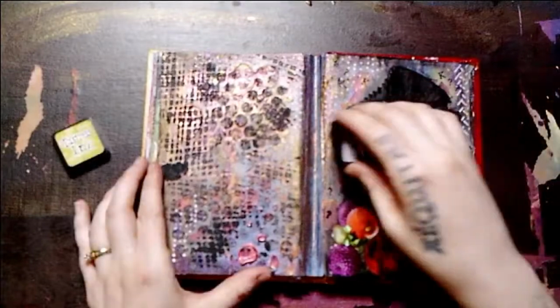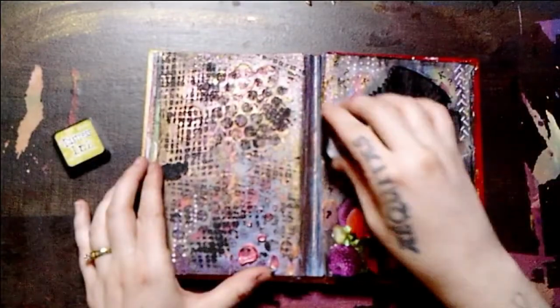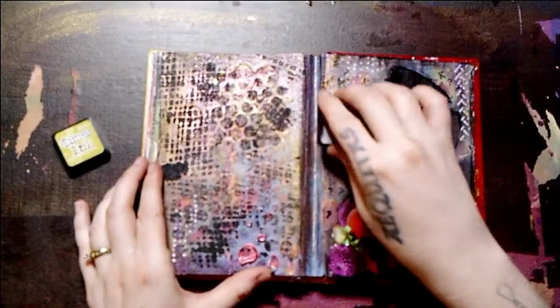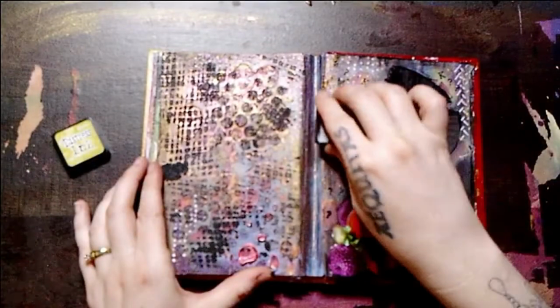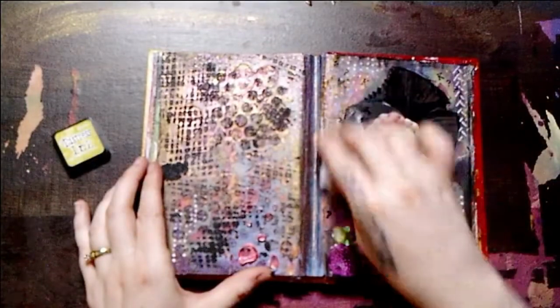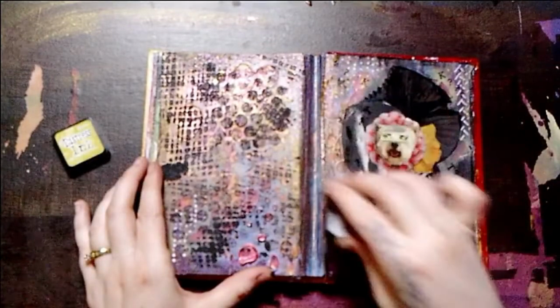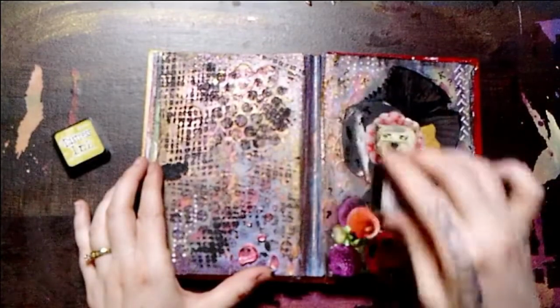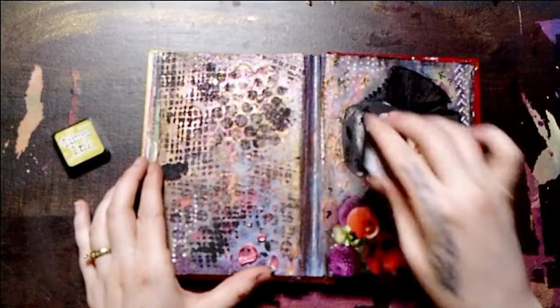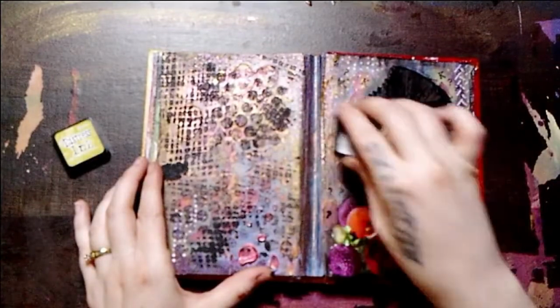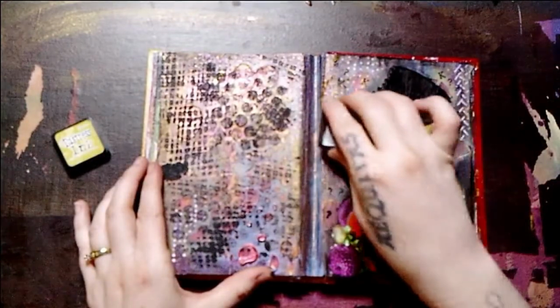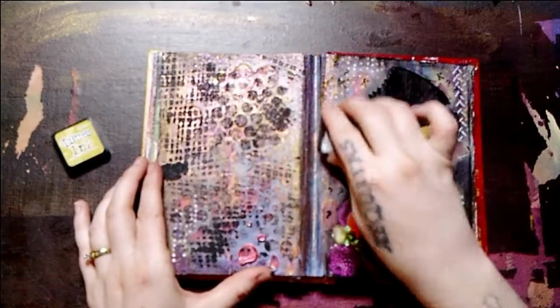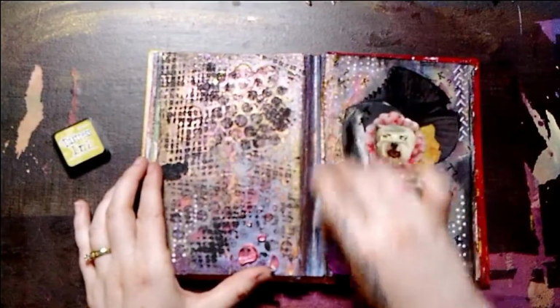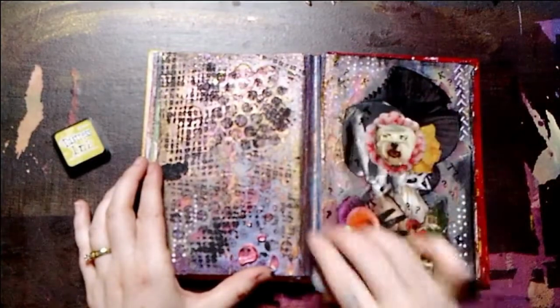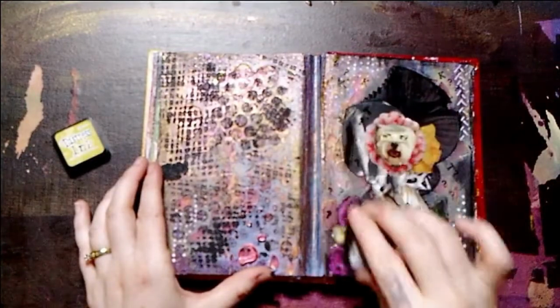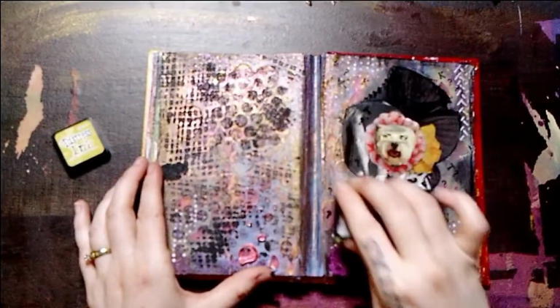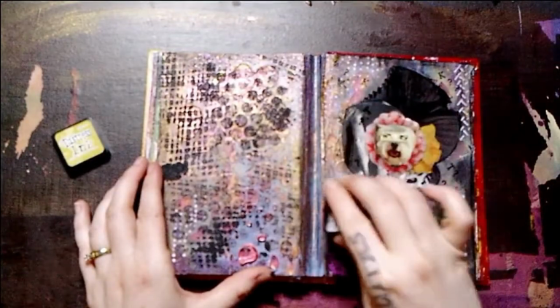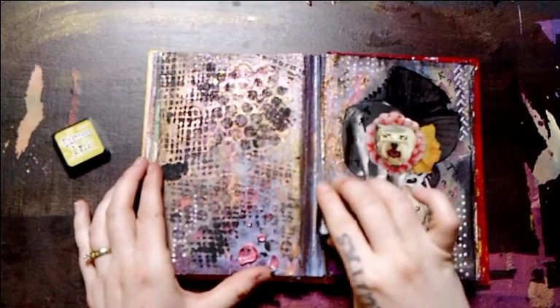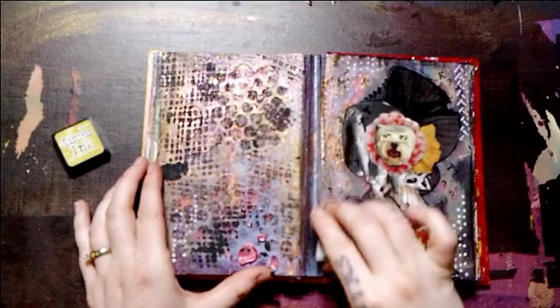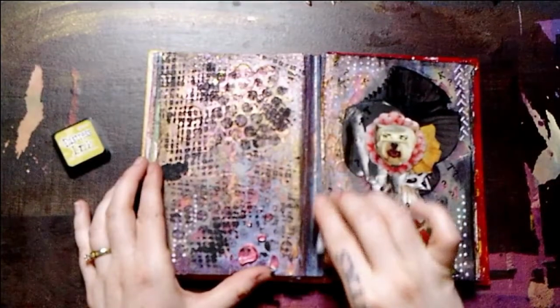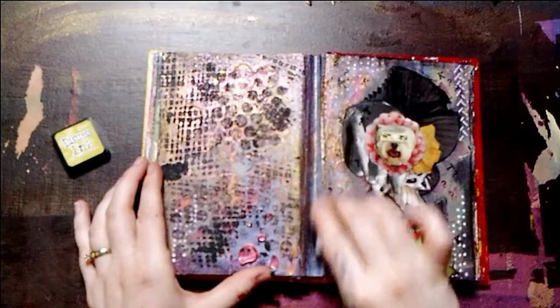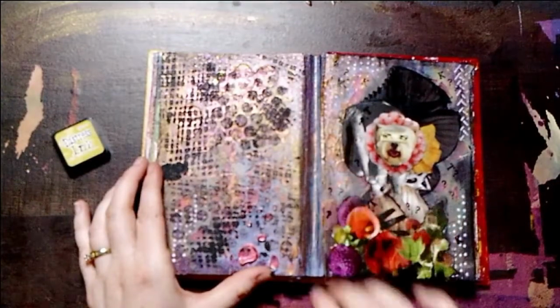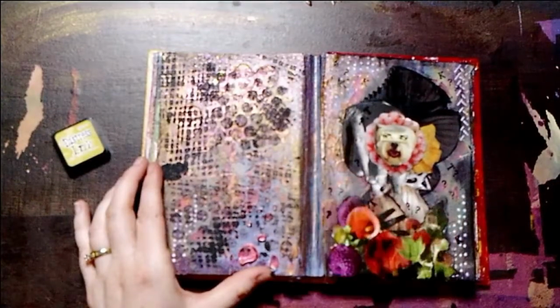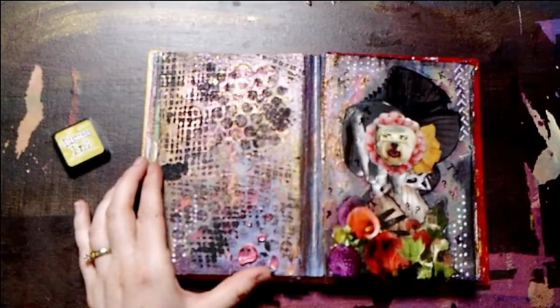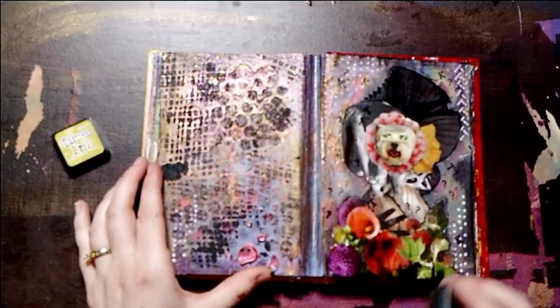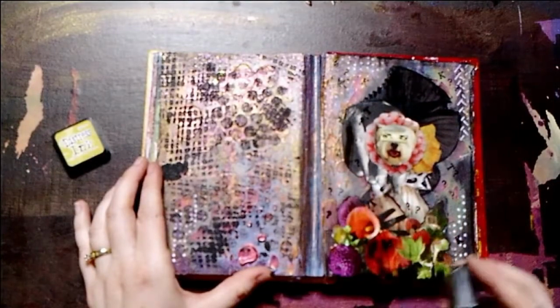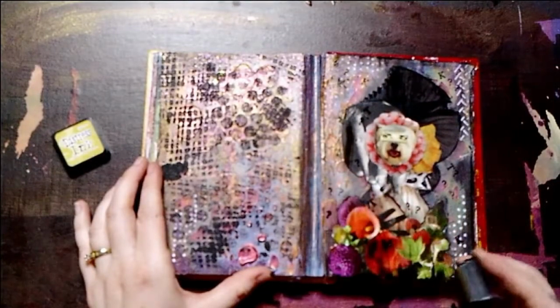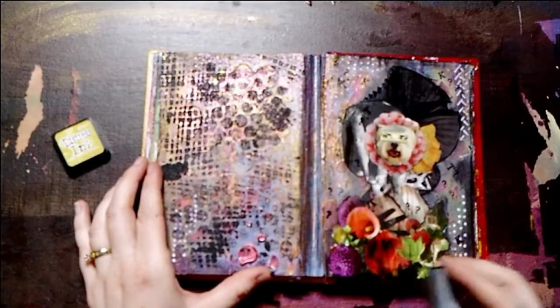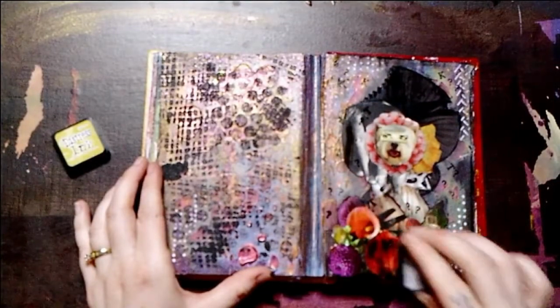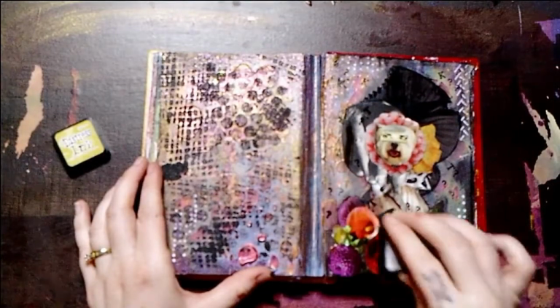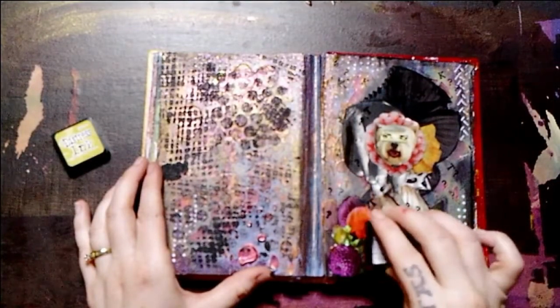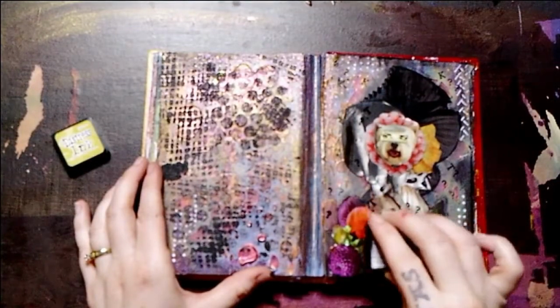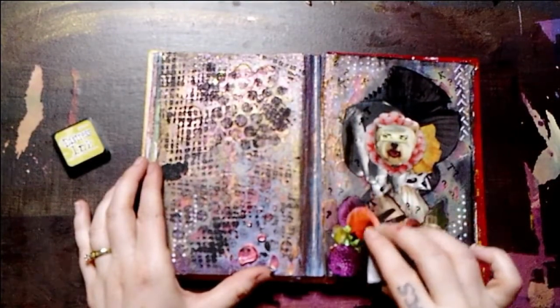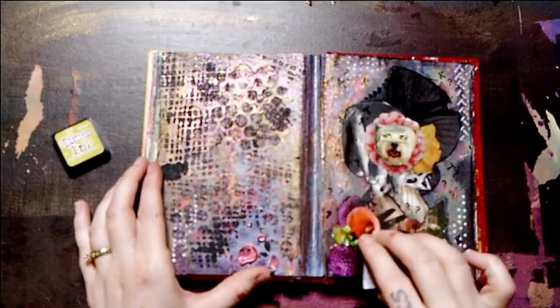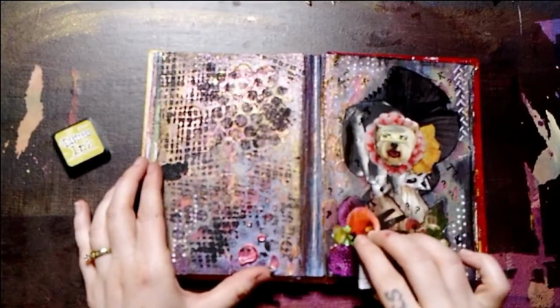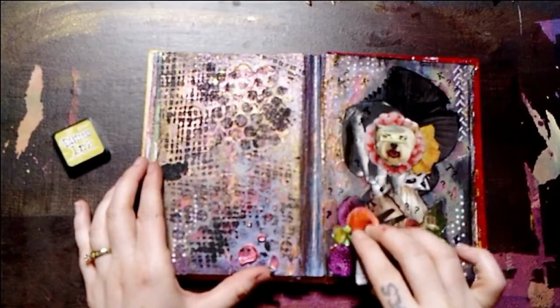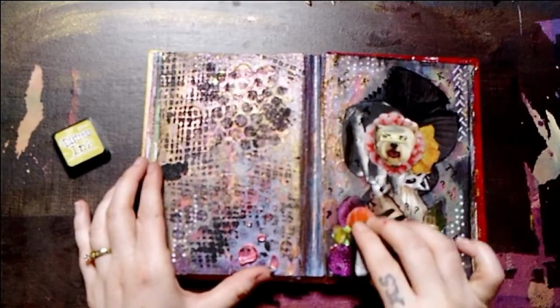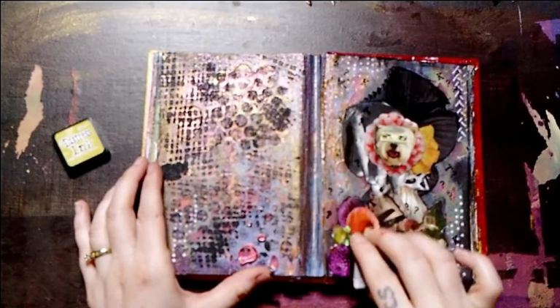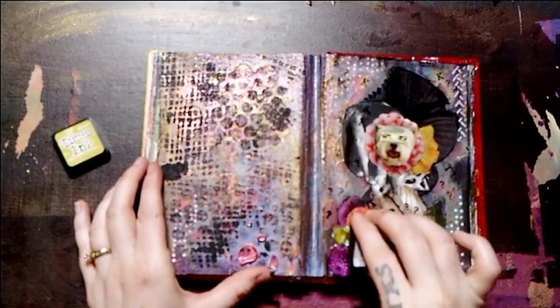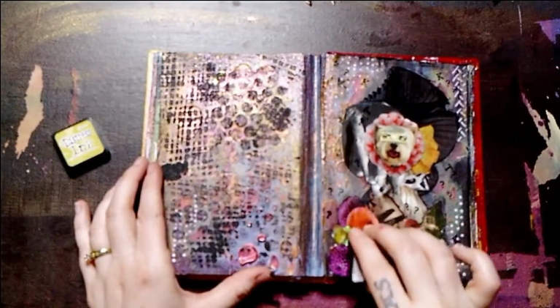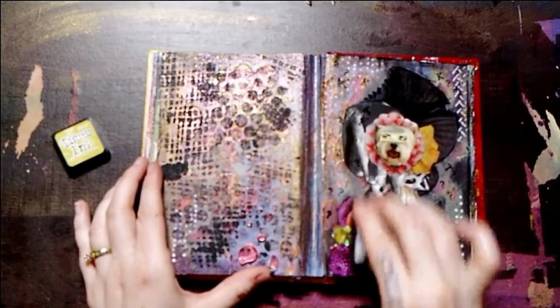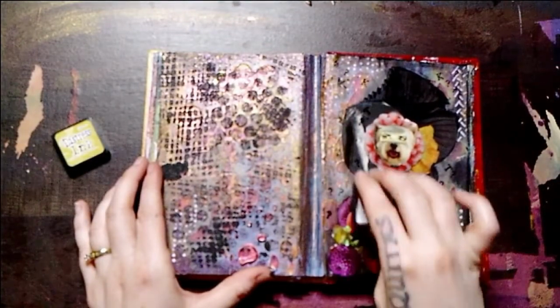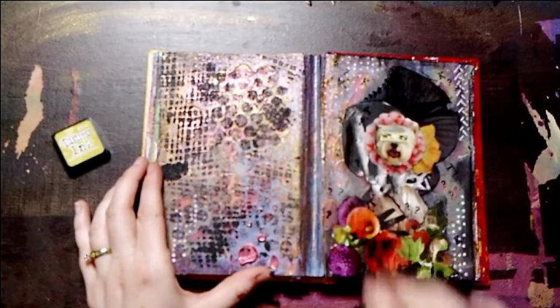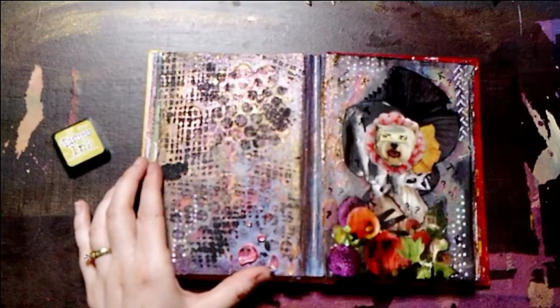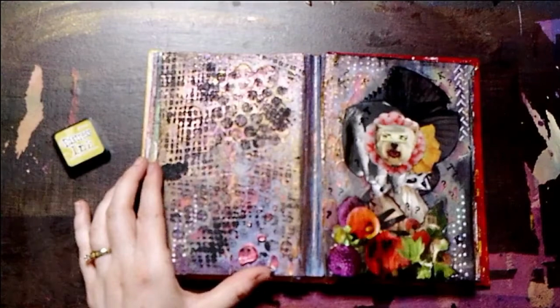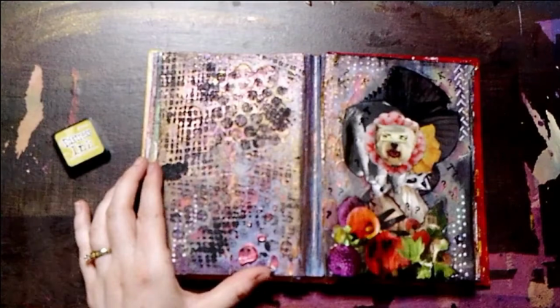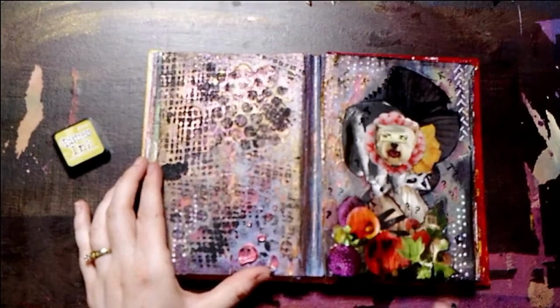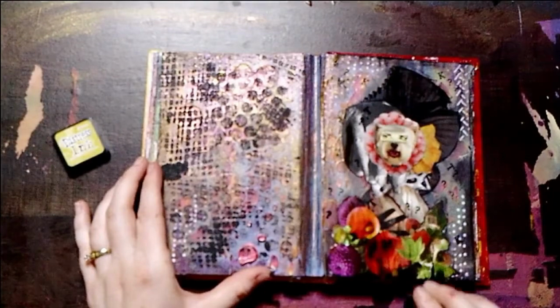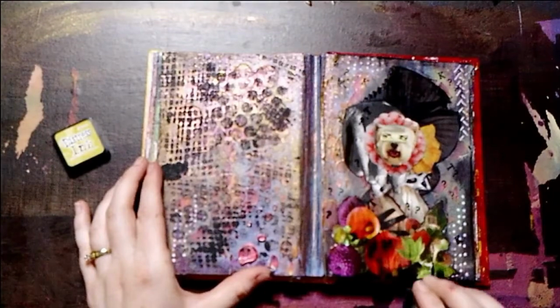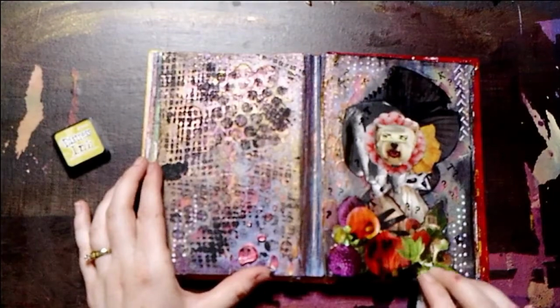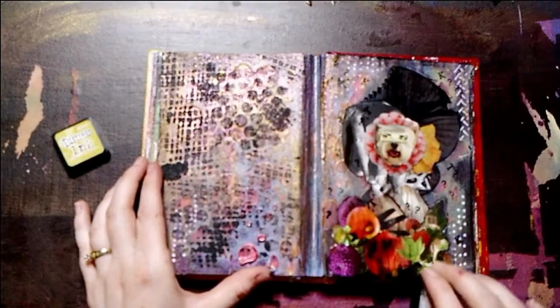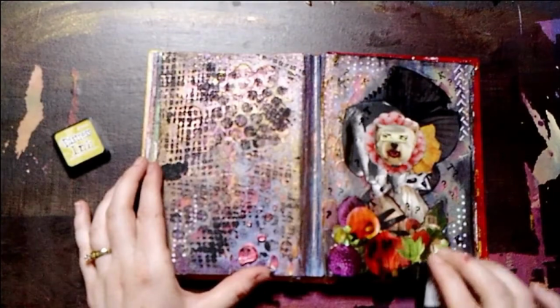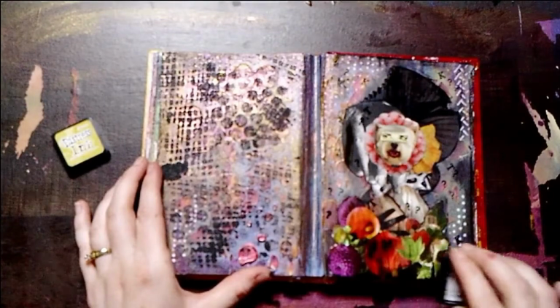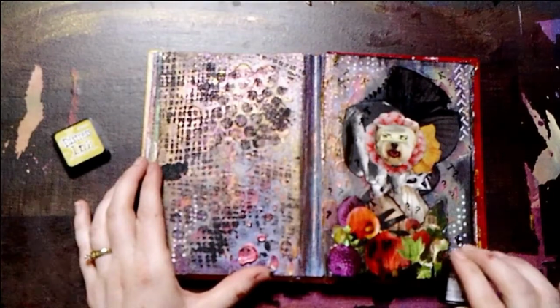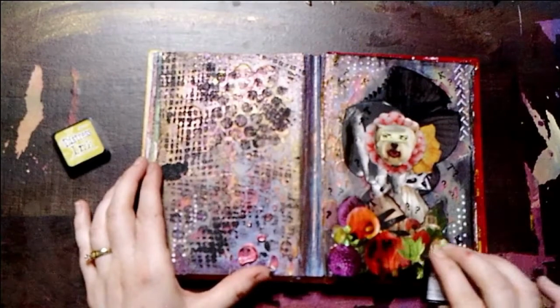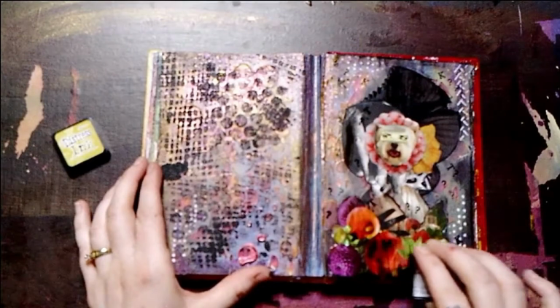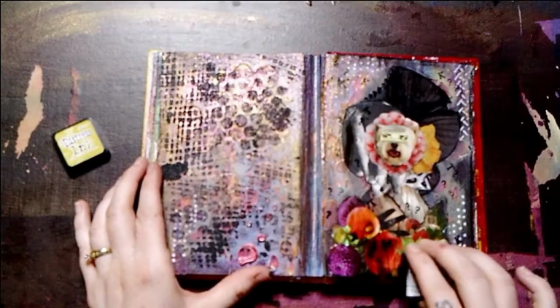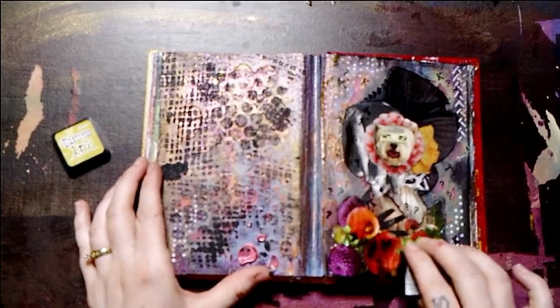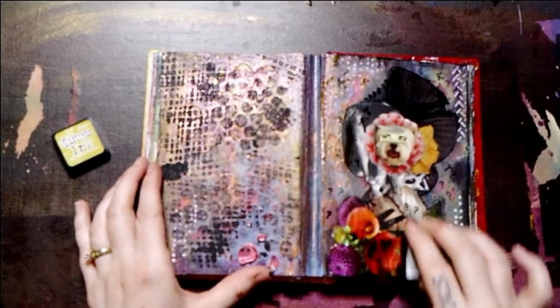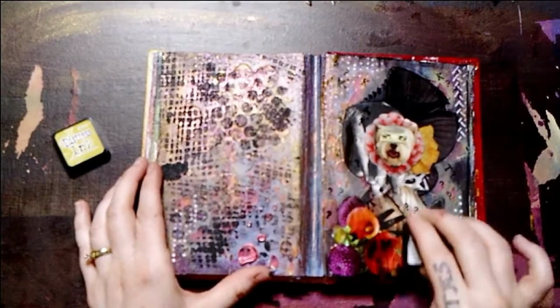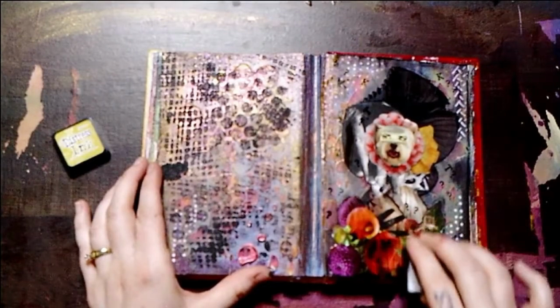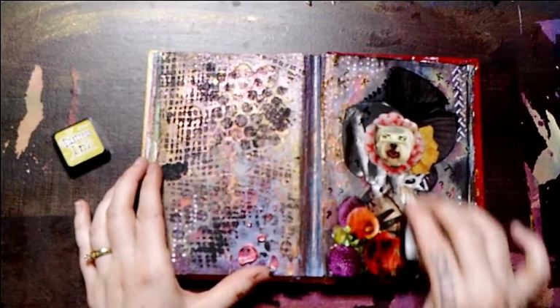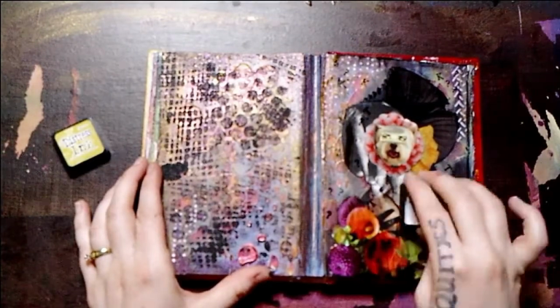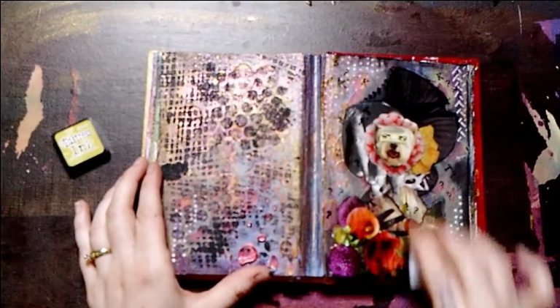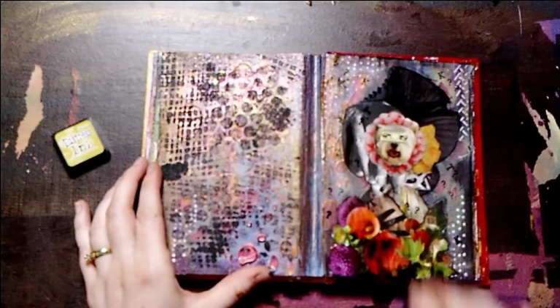And just a little more color with the Distress ink pad here, there, and everywhere.